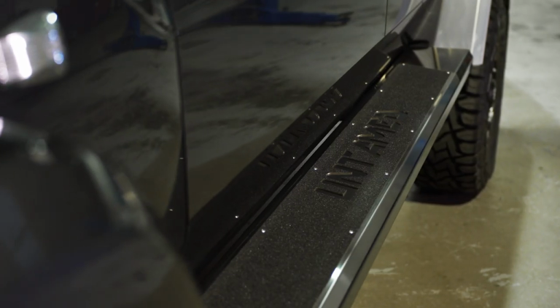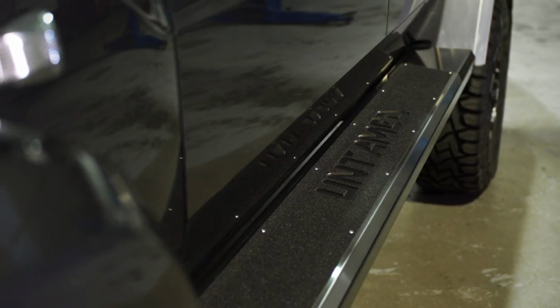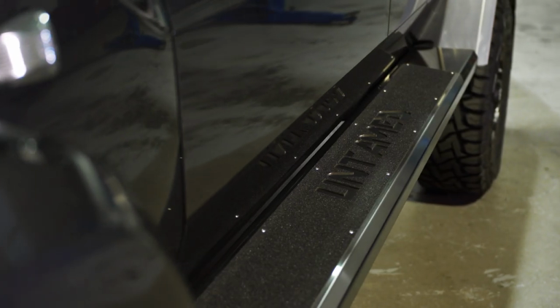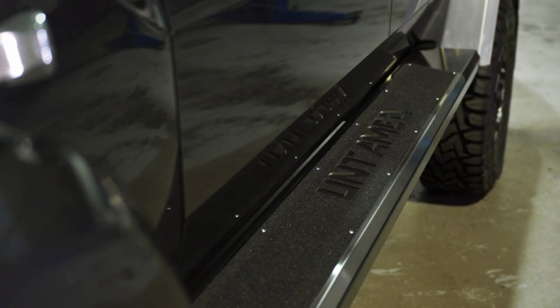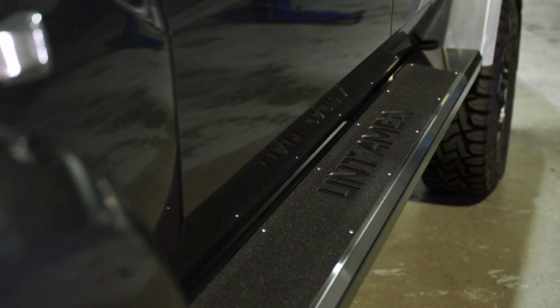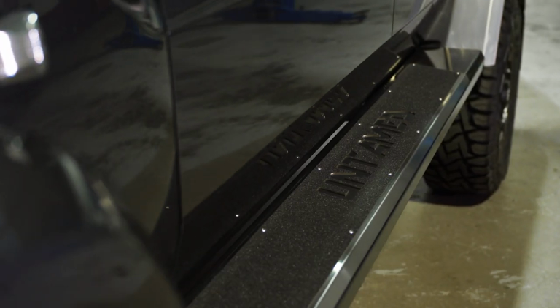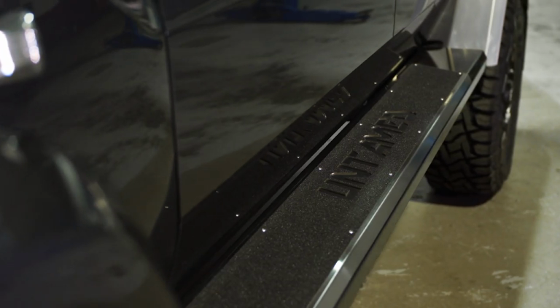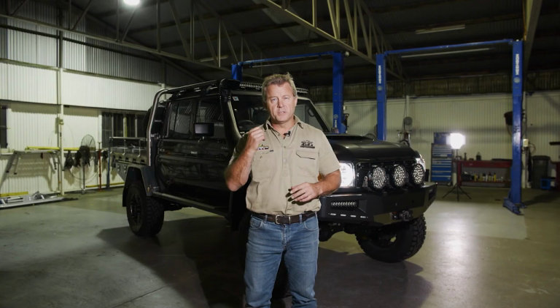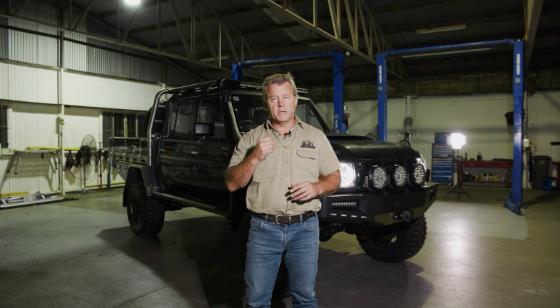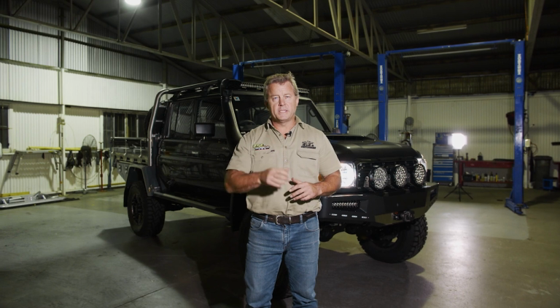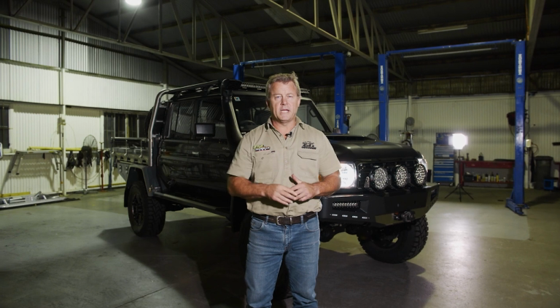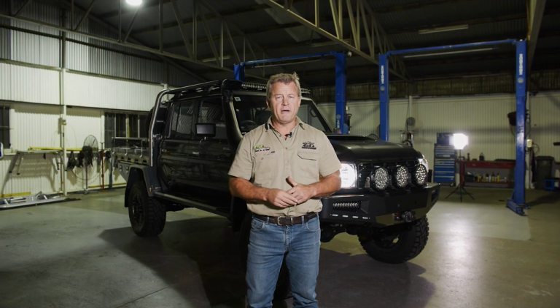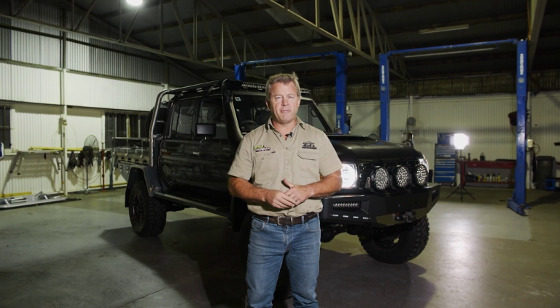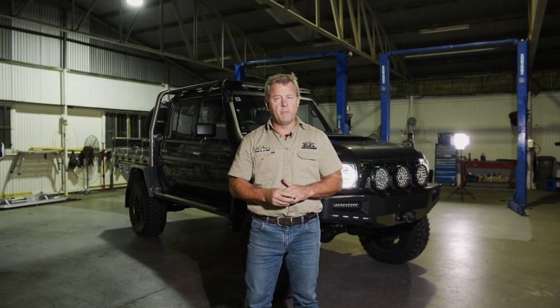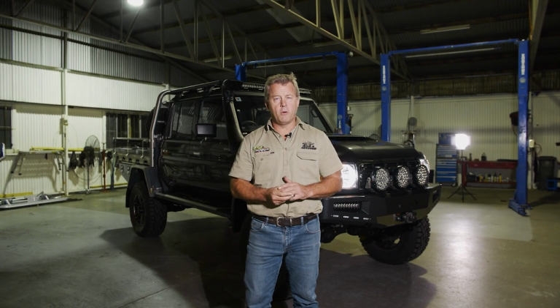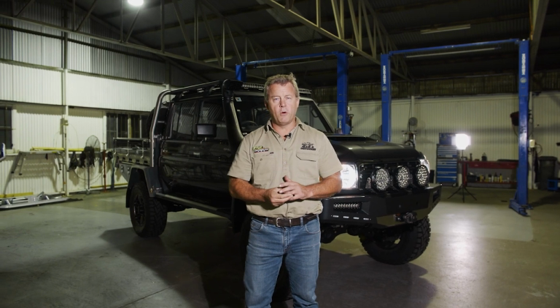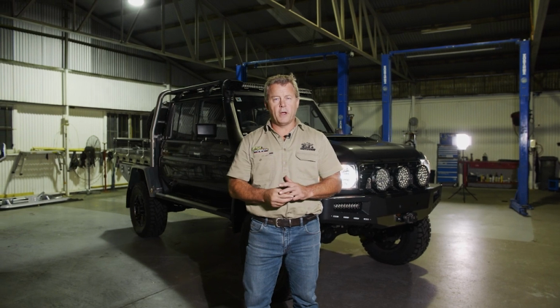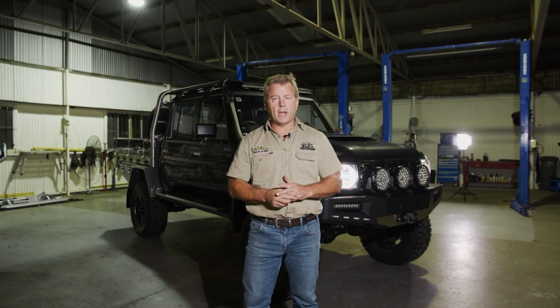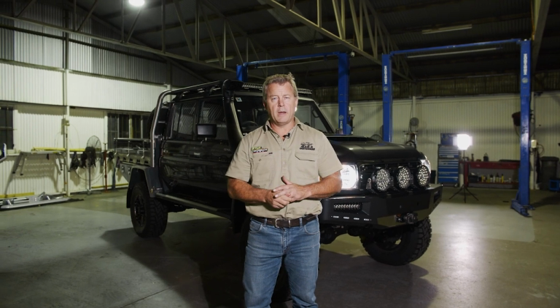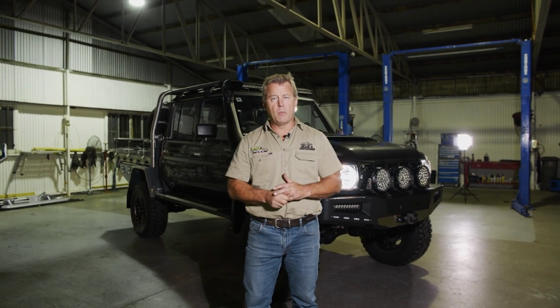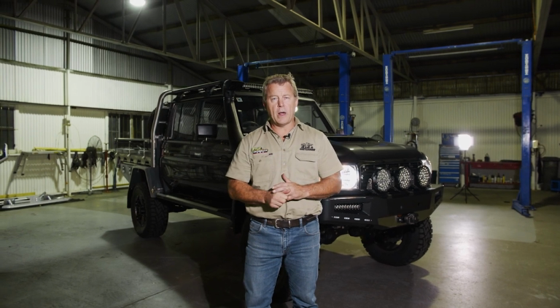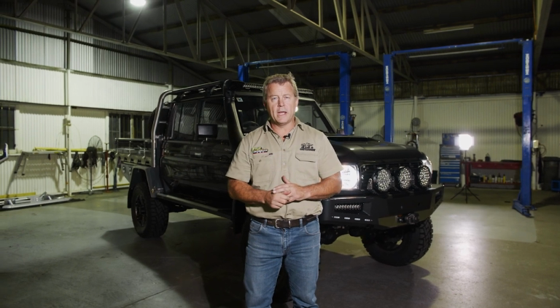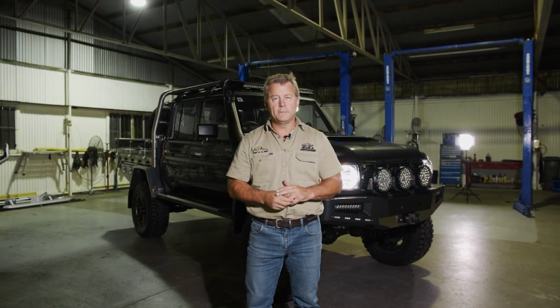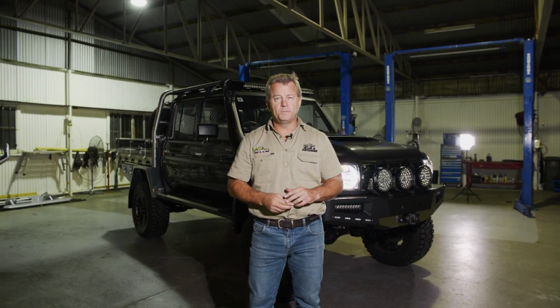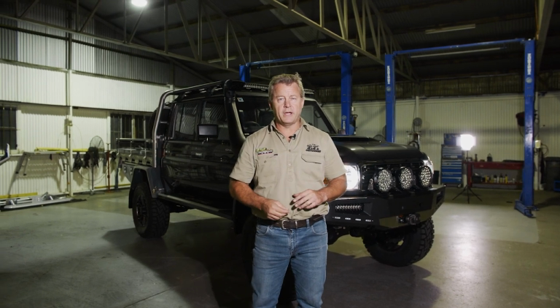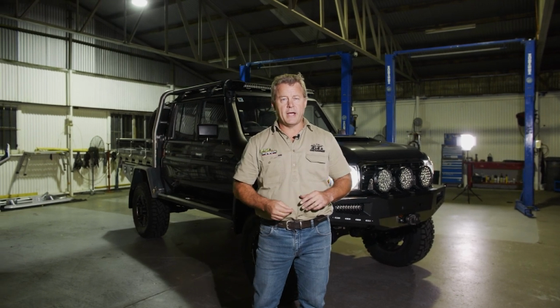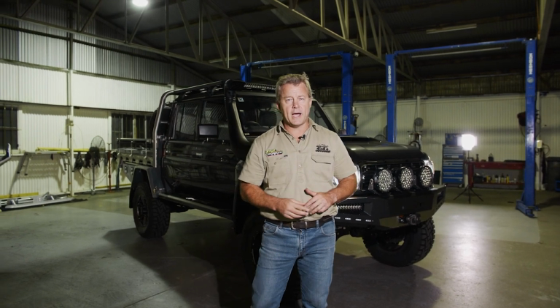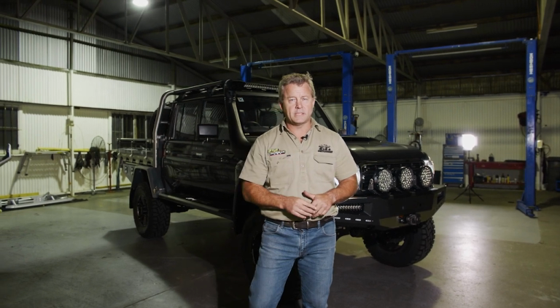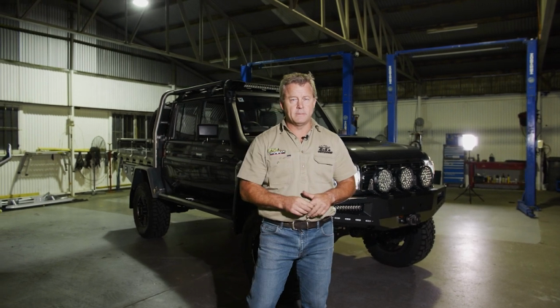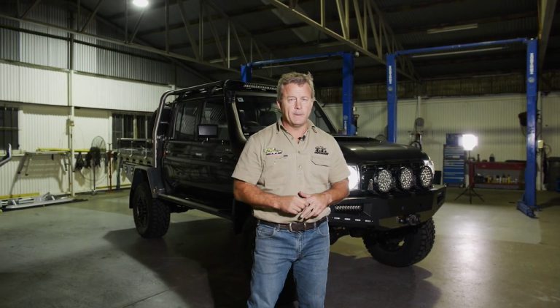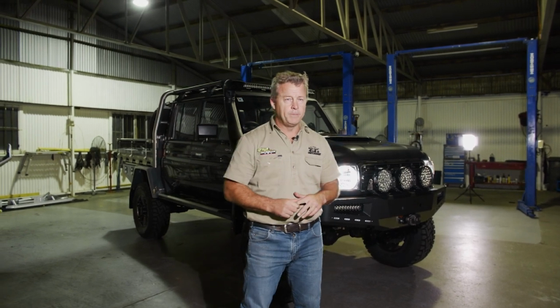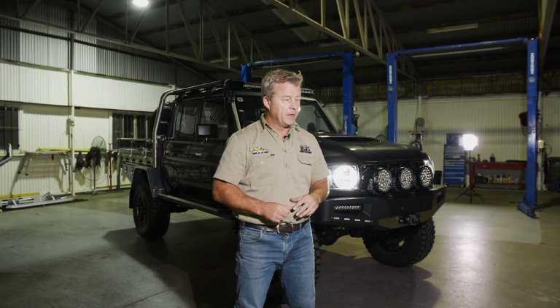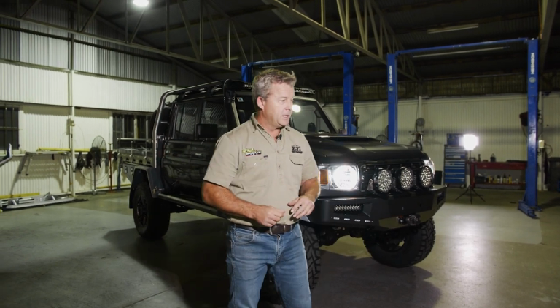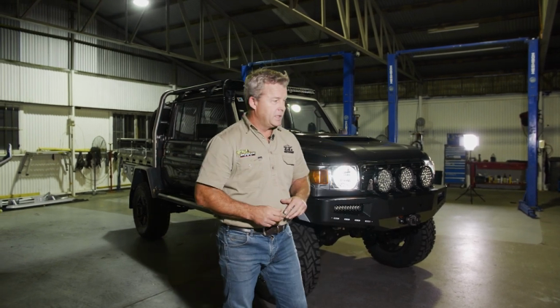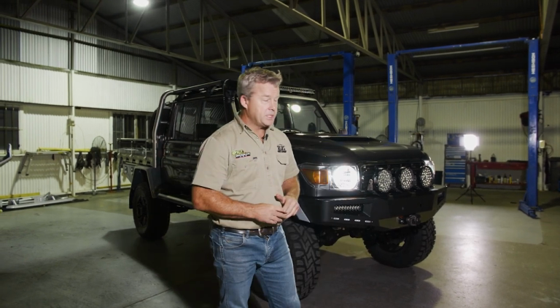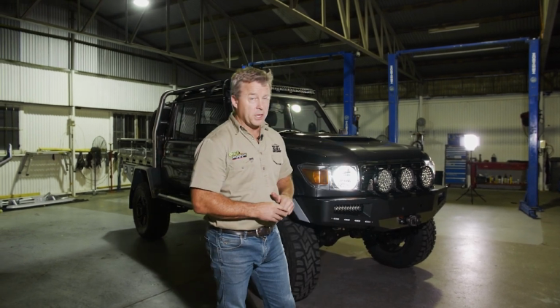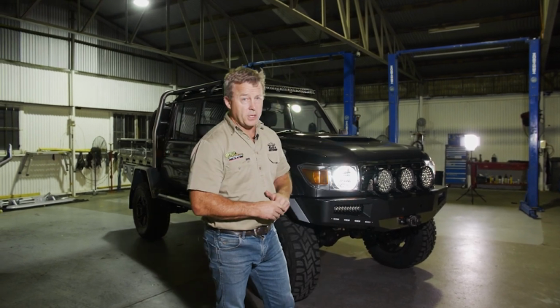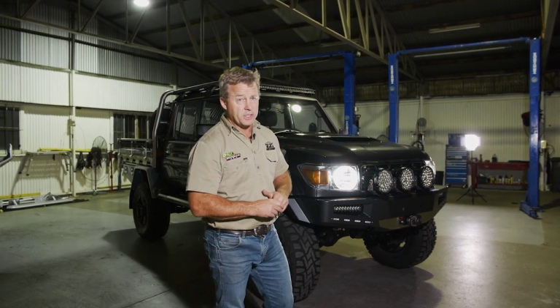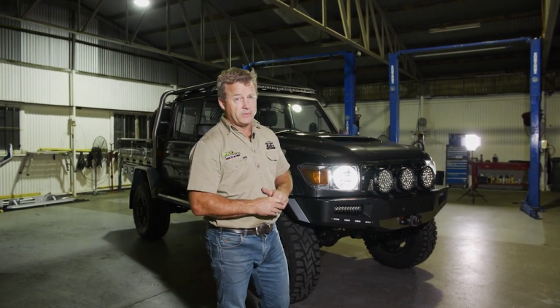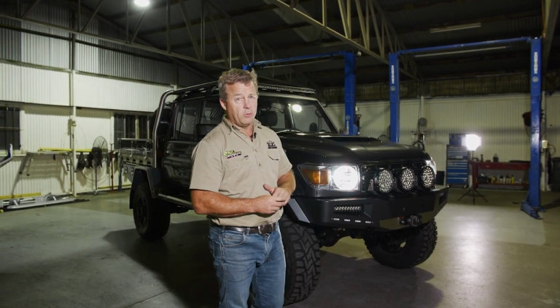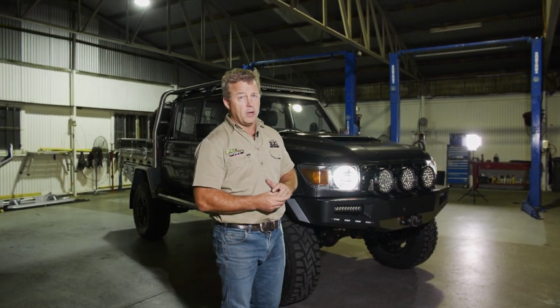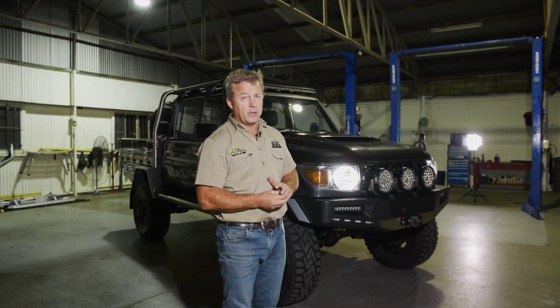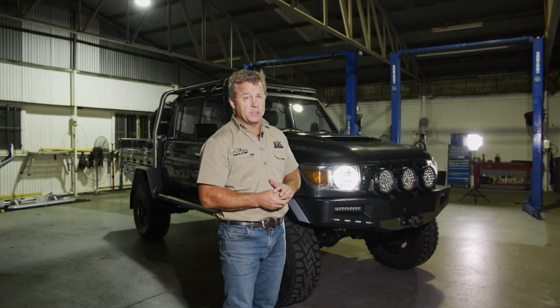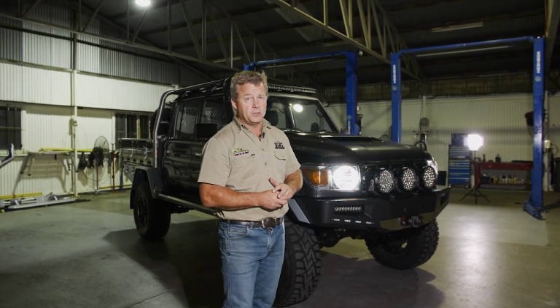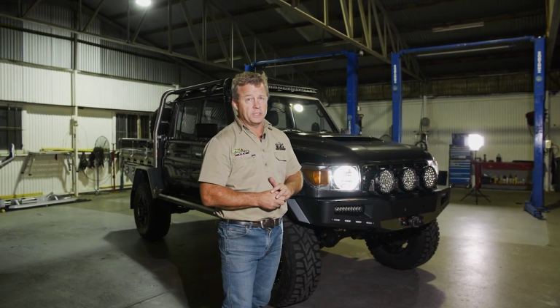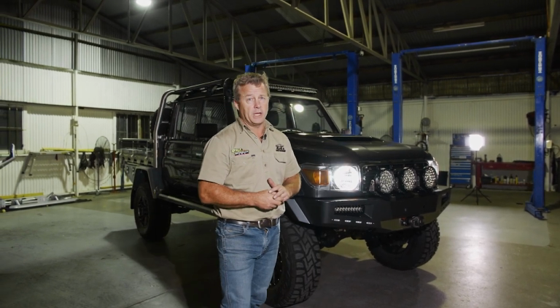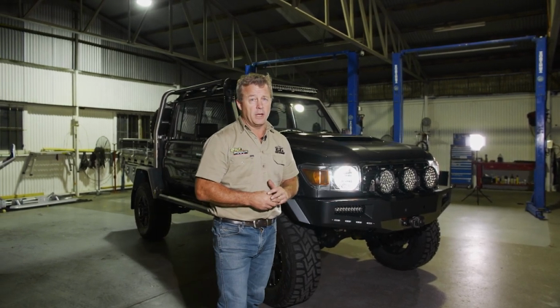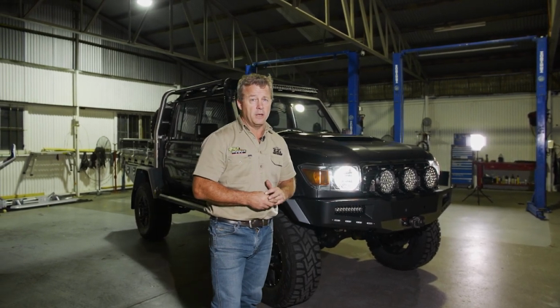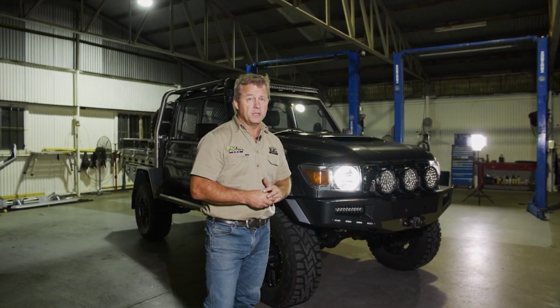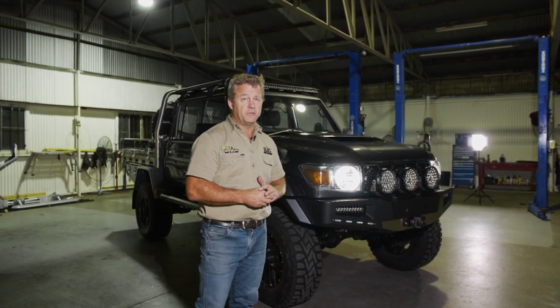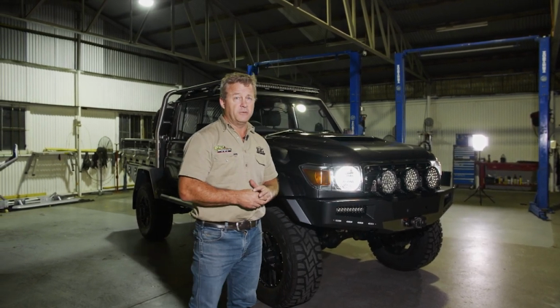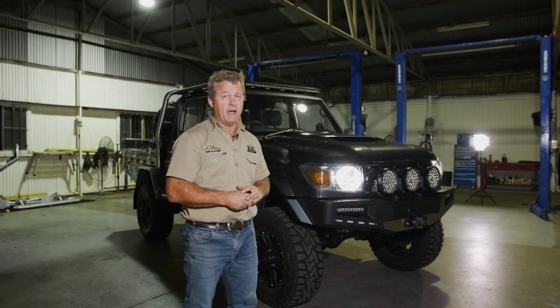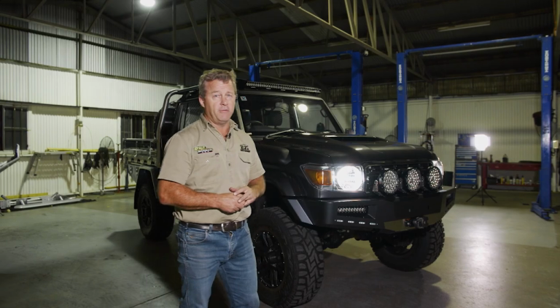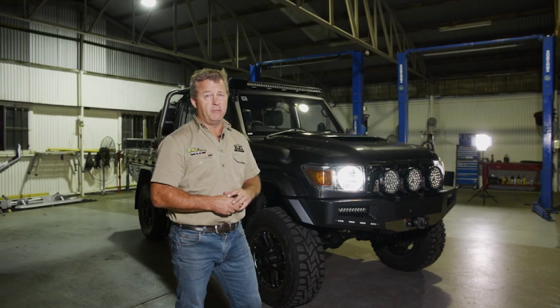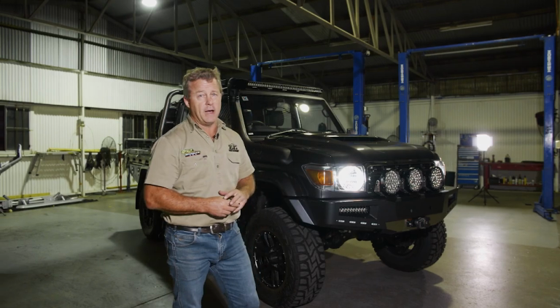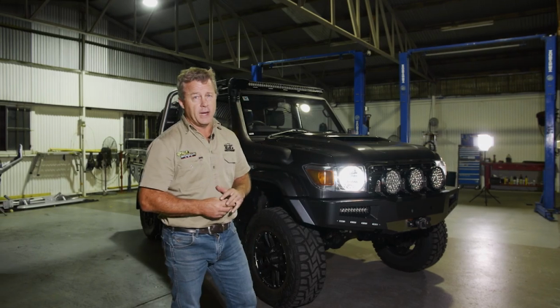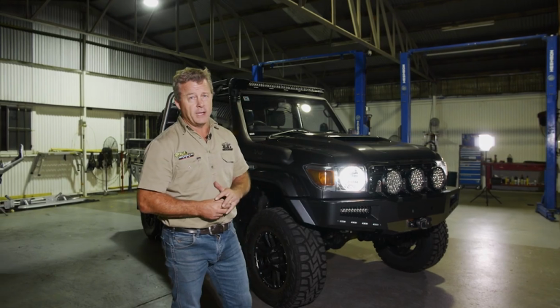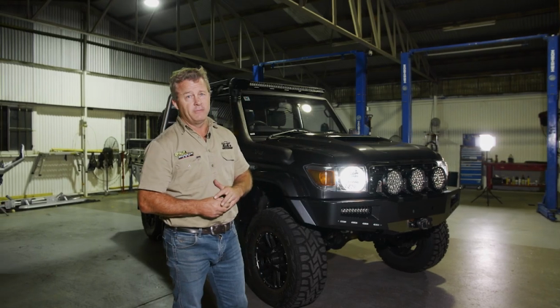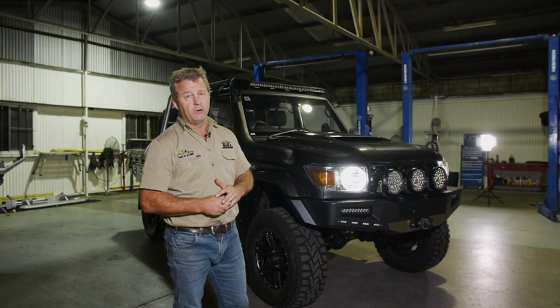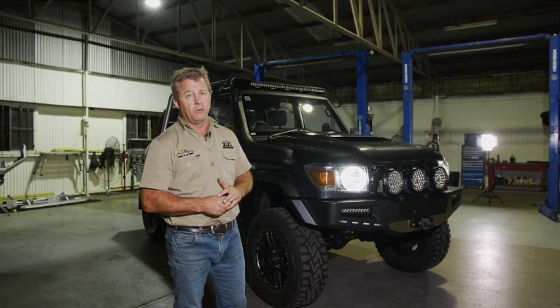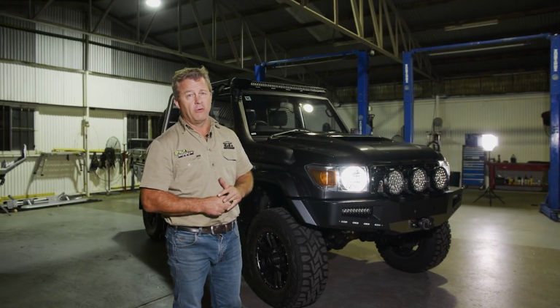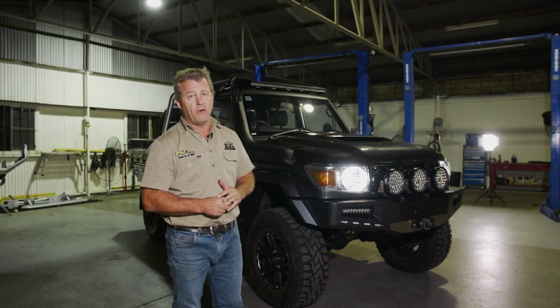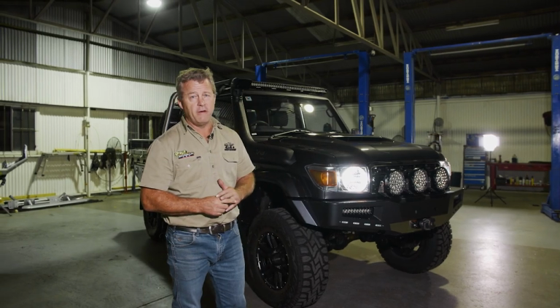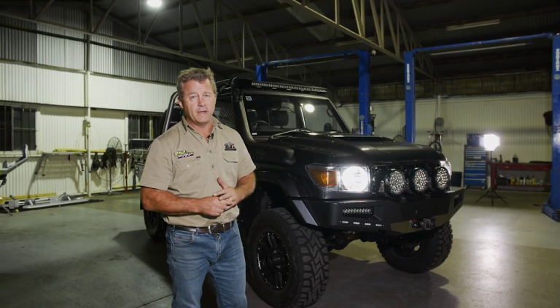So this big girl's been set up for a bit of work and play. Our customer is going to use it for work, he's also going to use it for travel, hunting, and four-wheel driving.